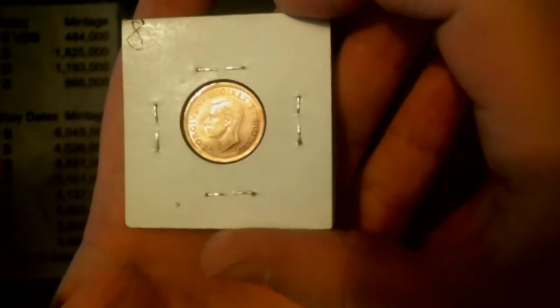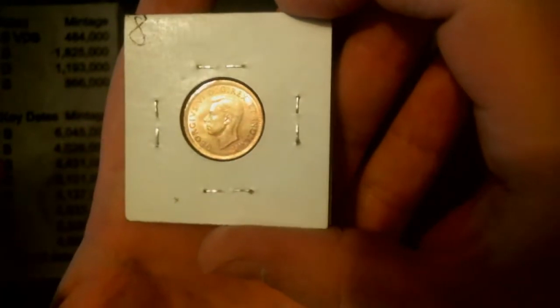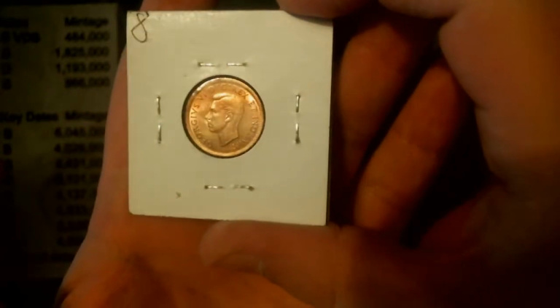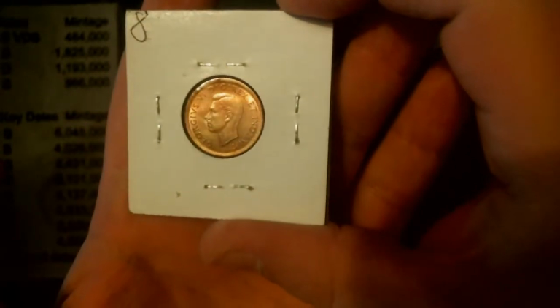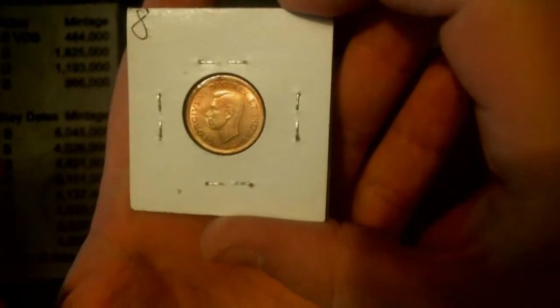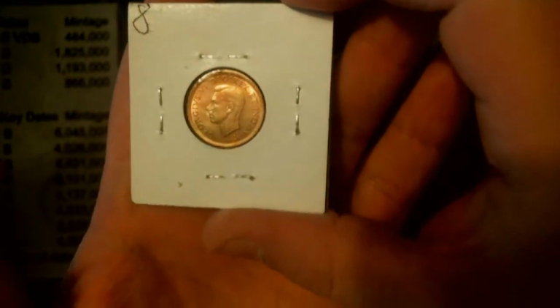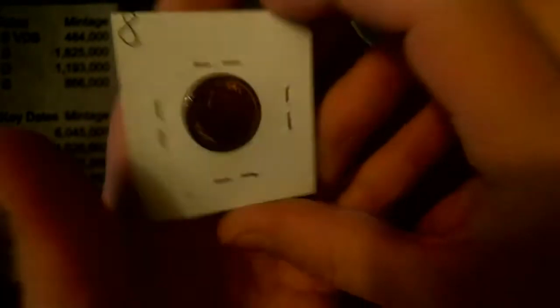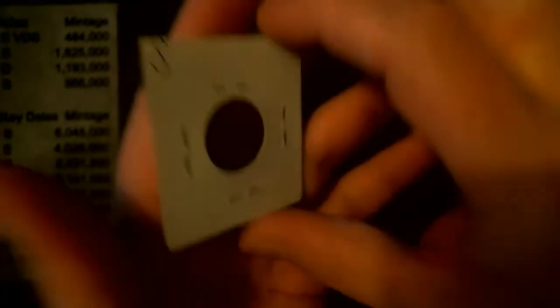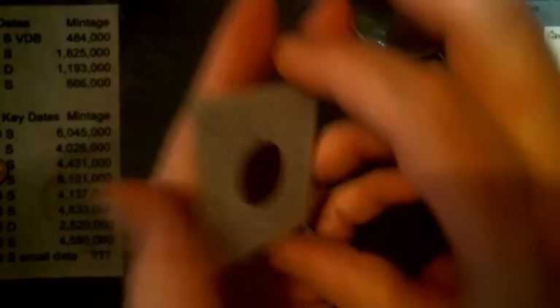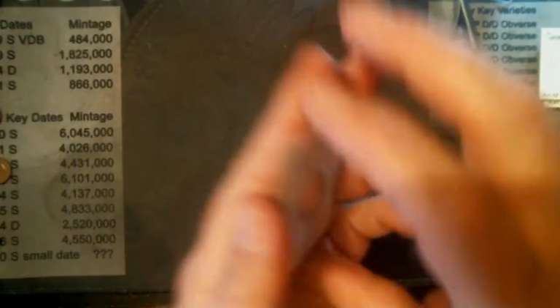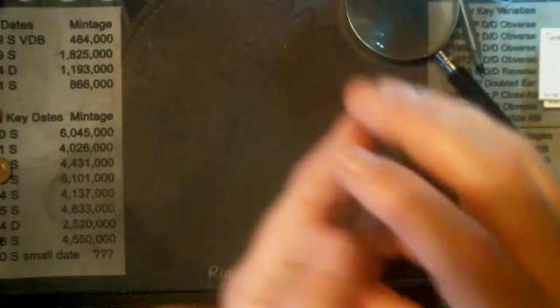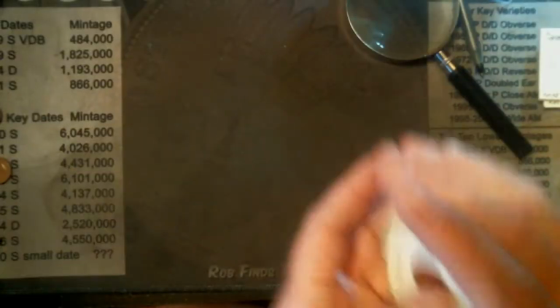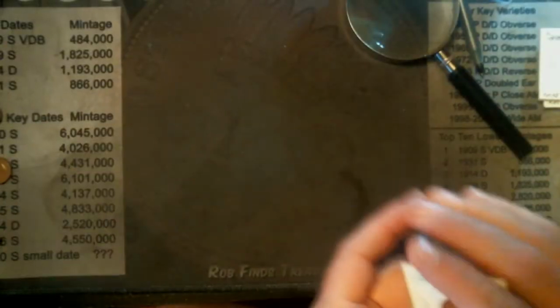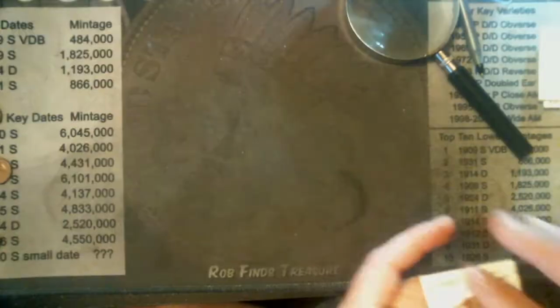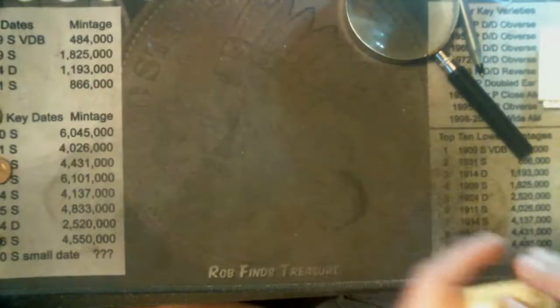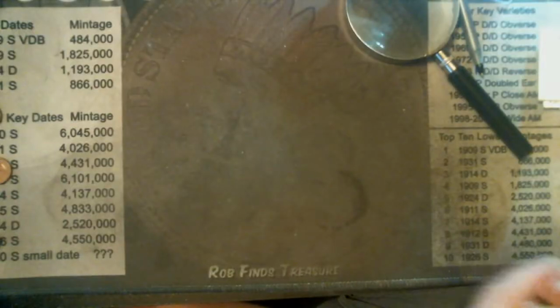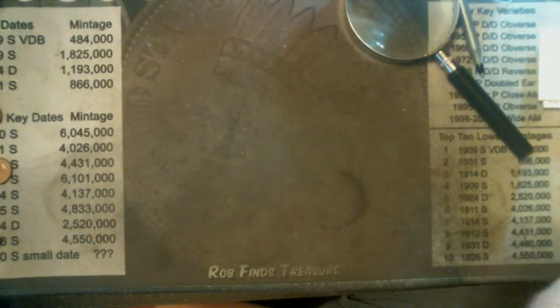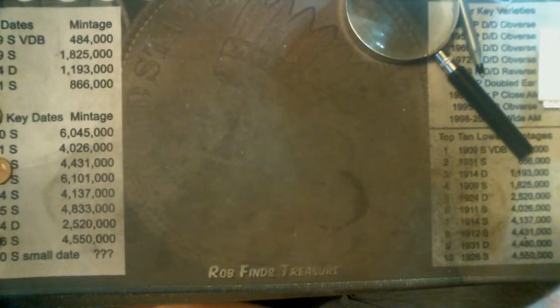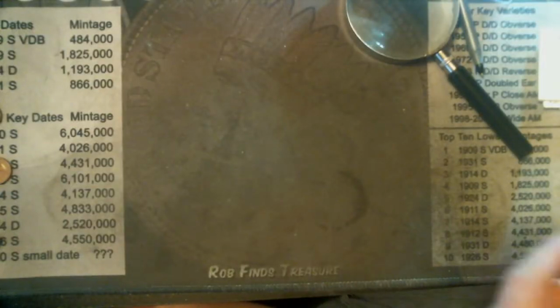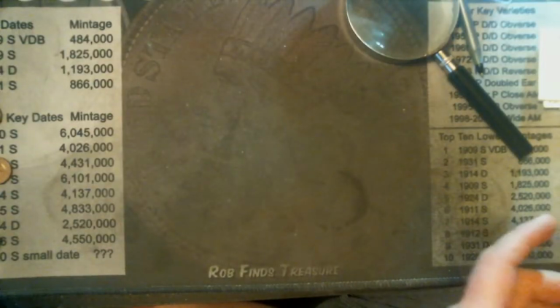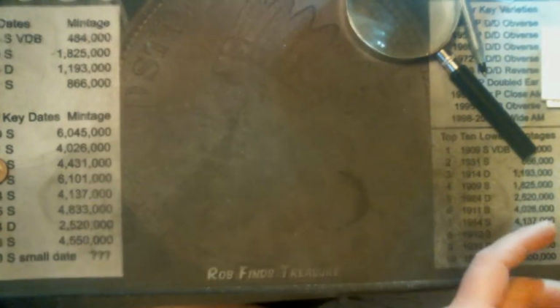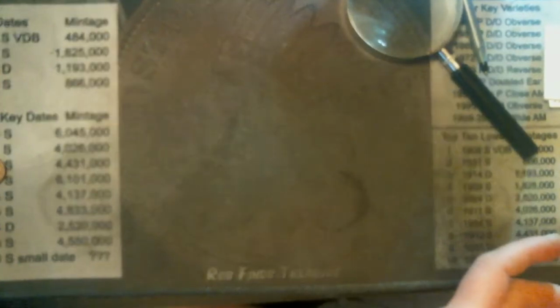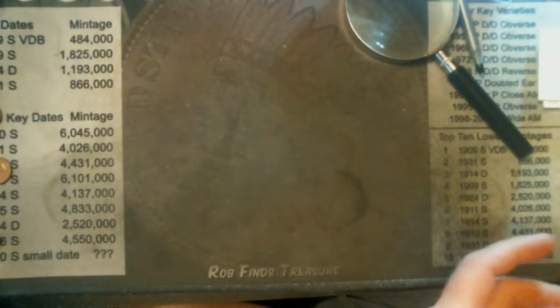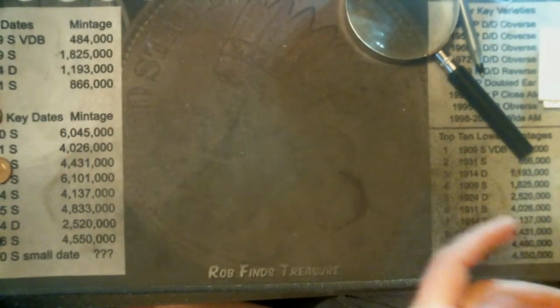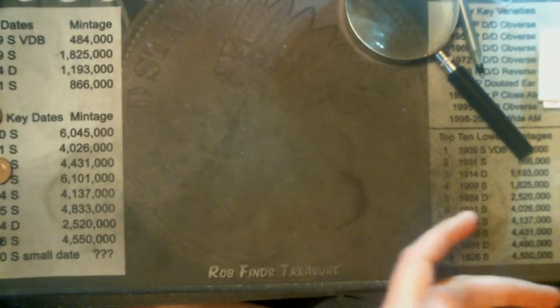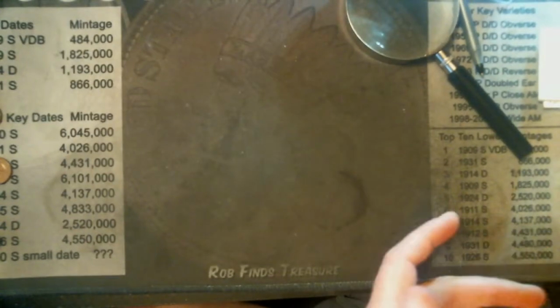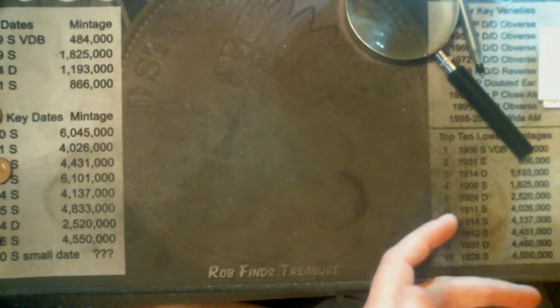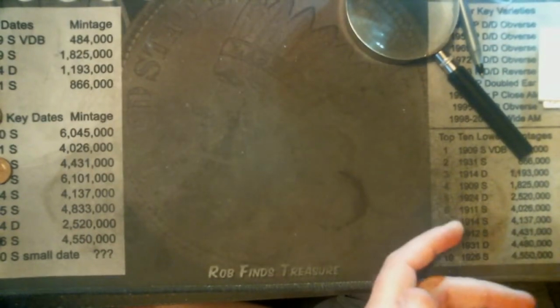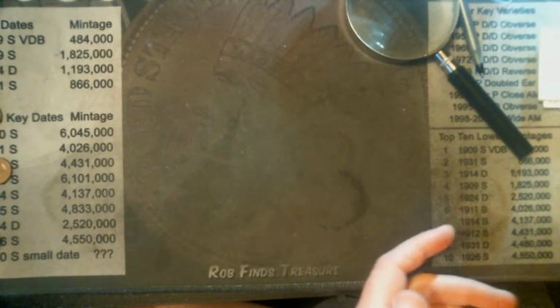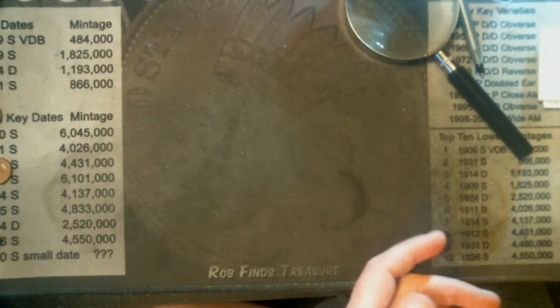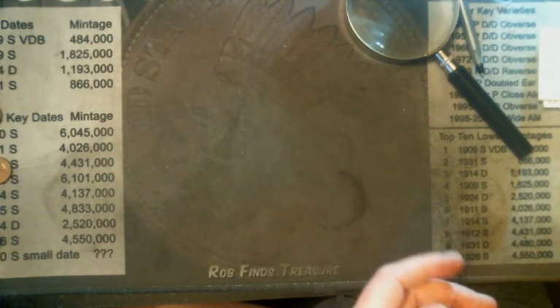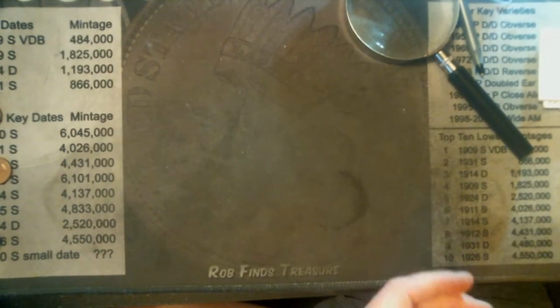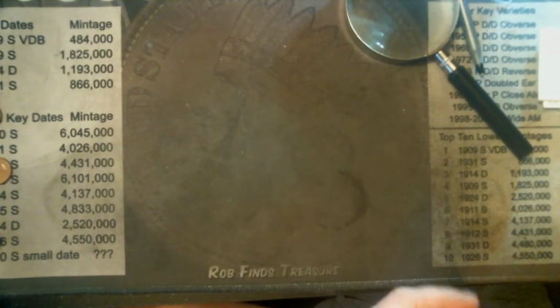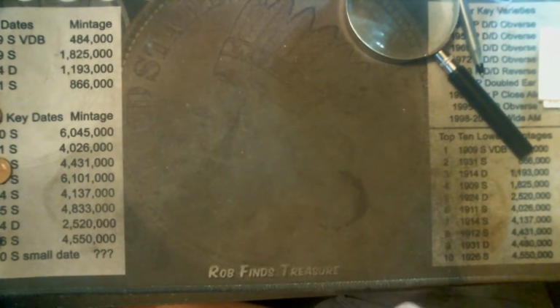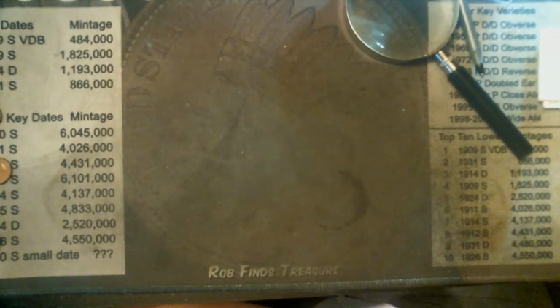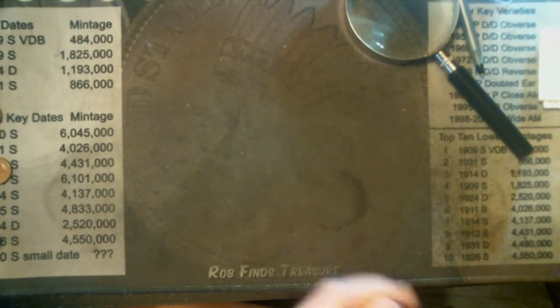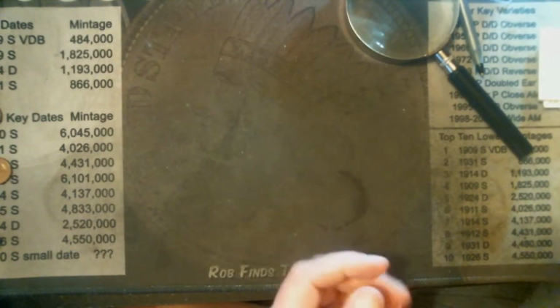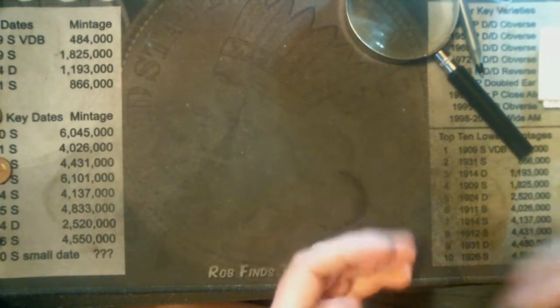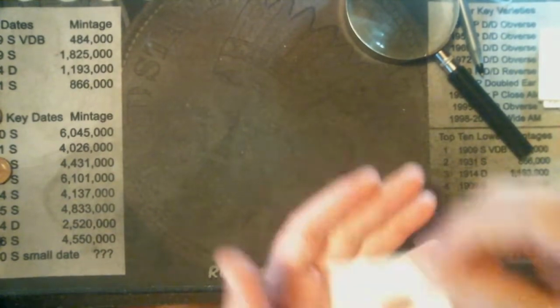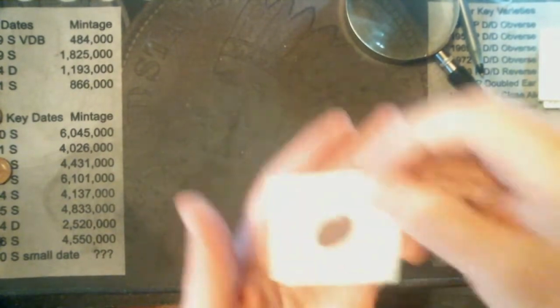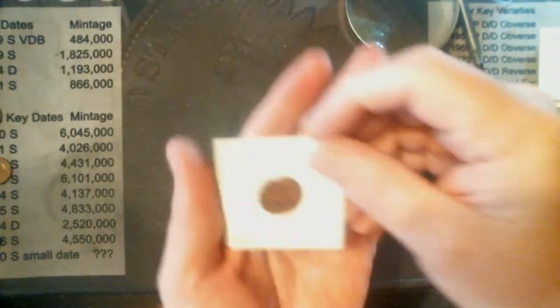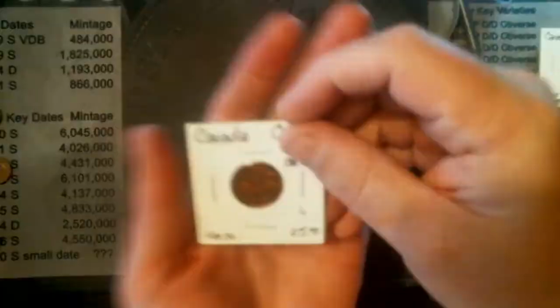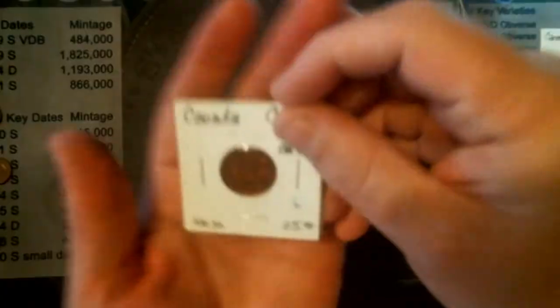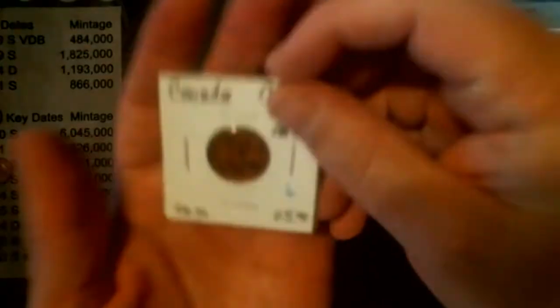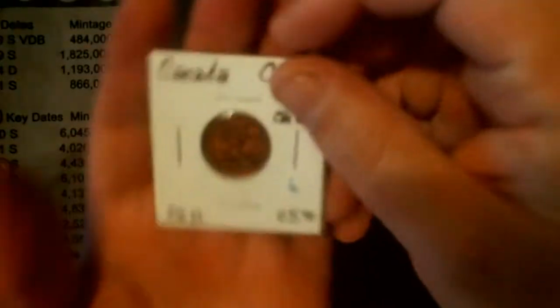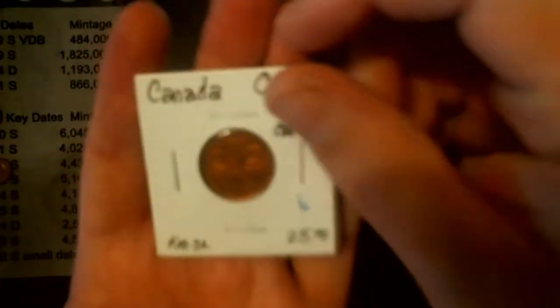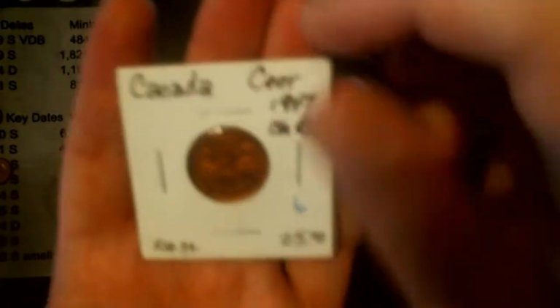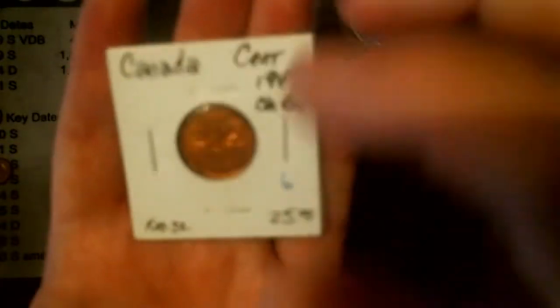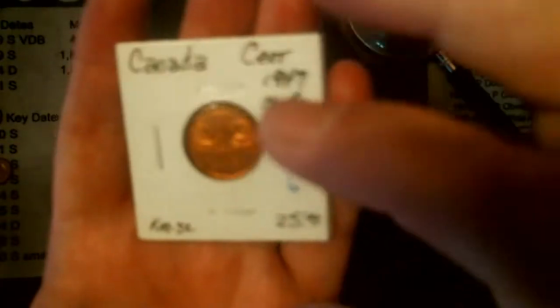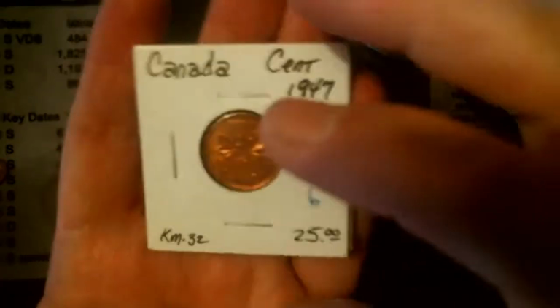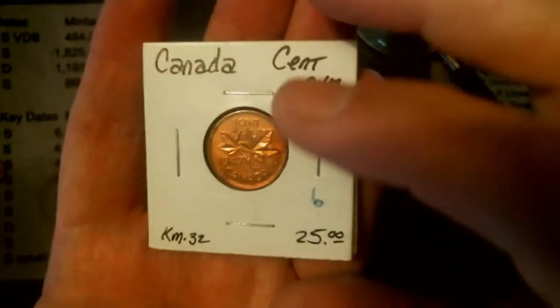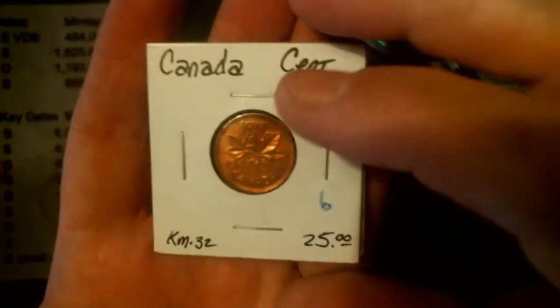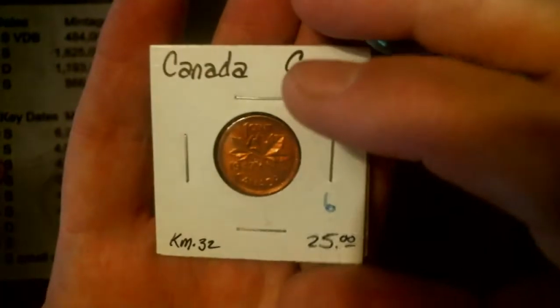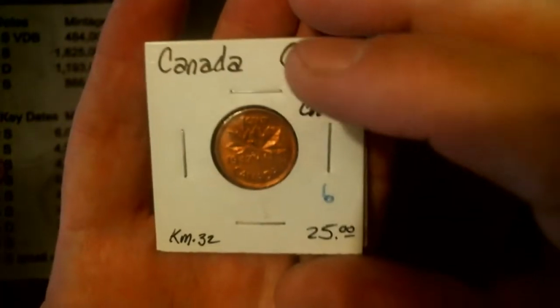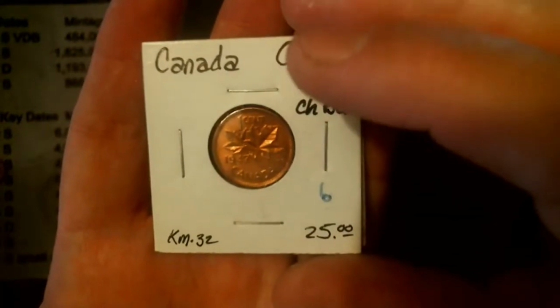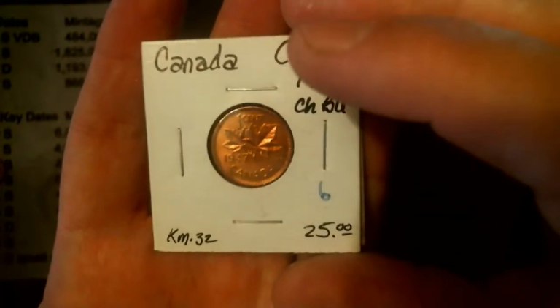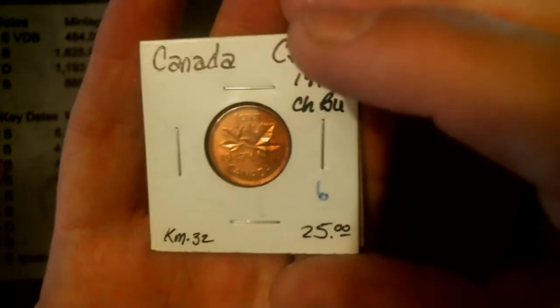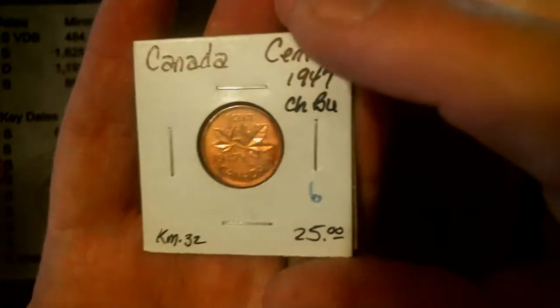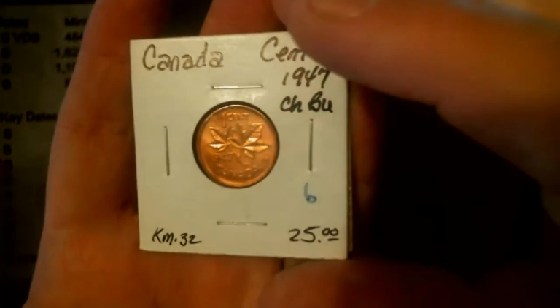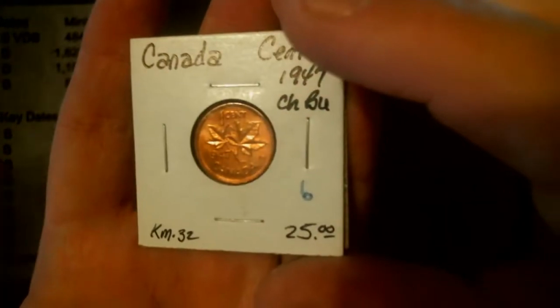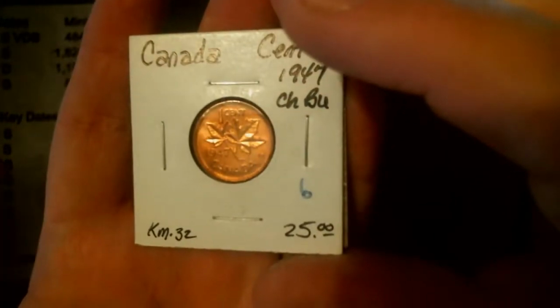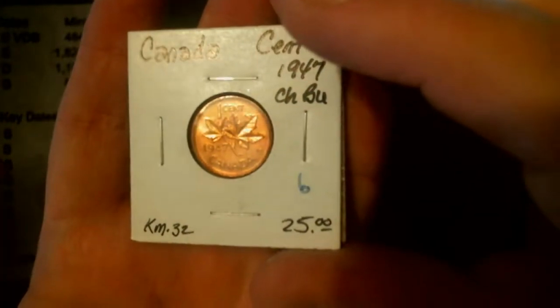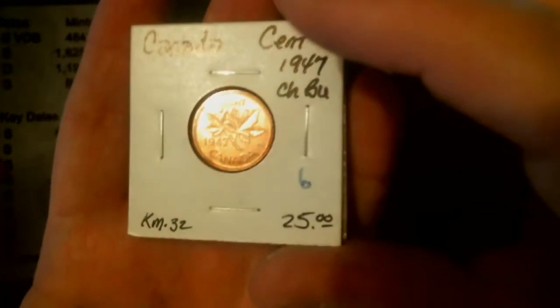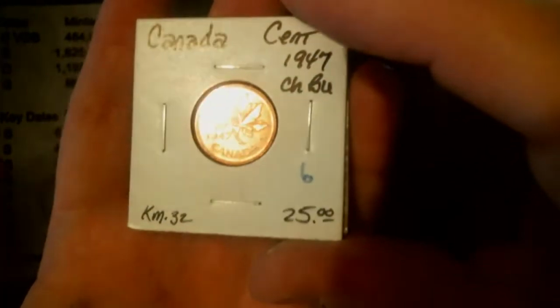Nothing wrong with this coin. And last but not least, 47, no maple leaf, BU.